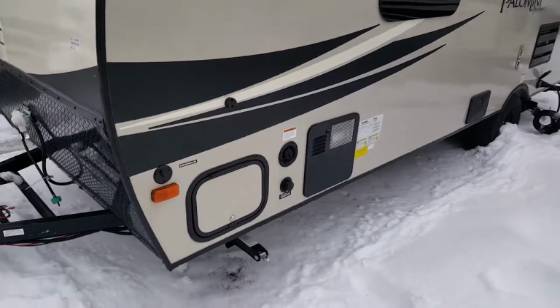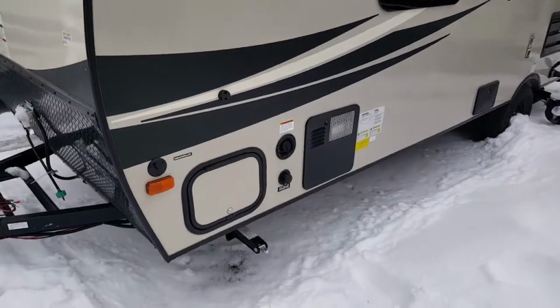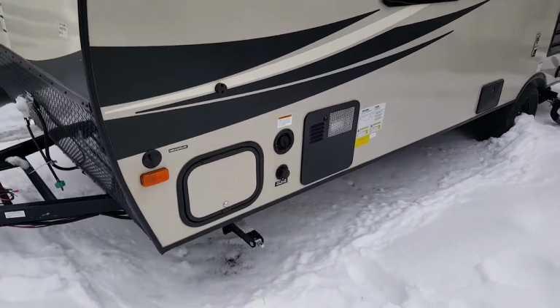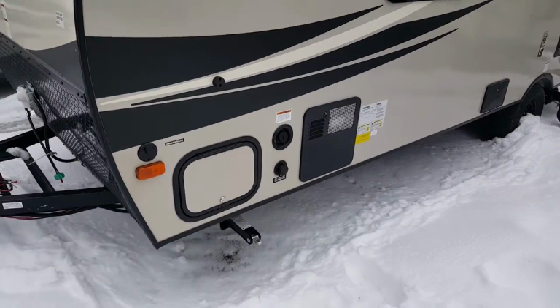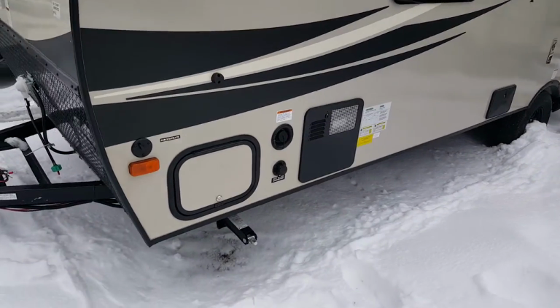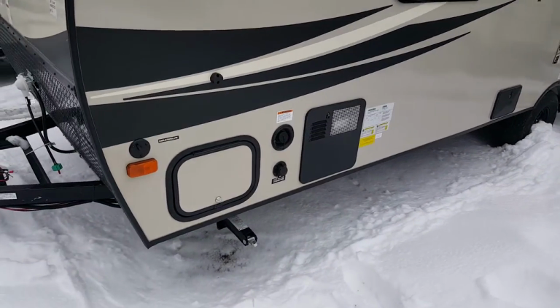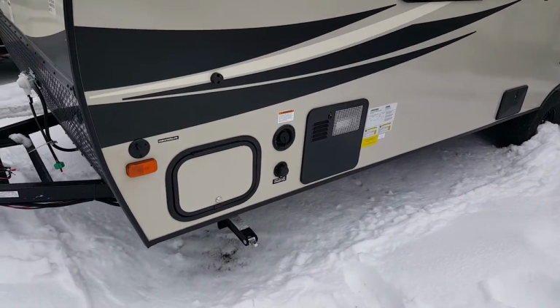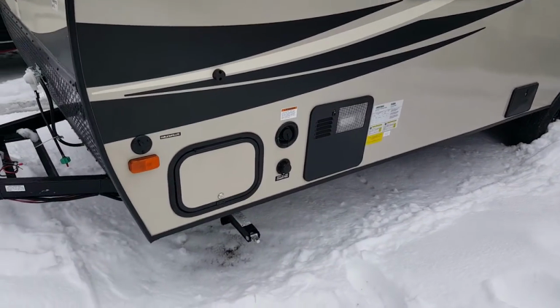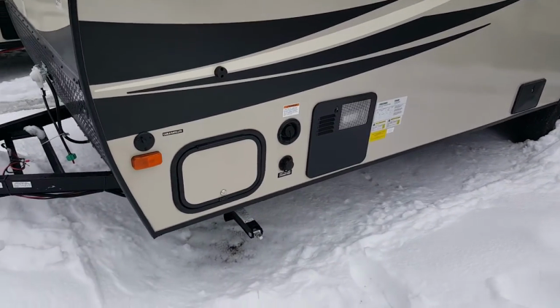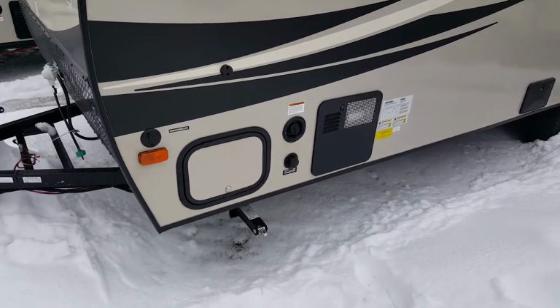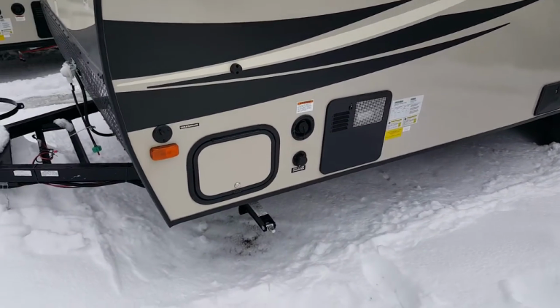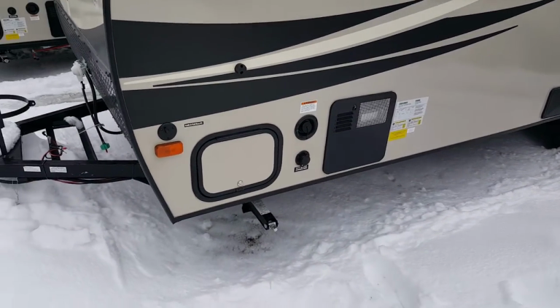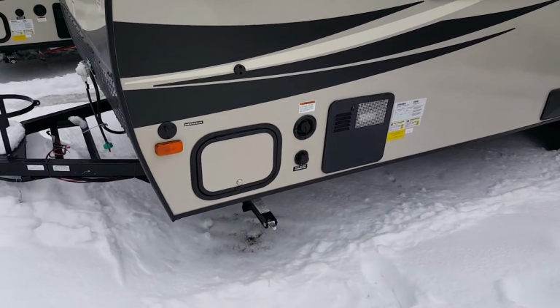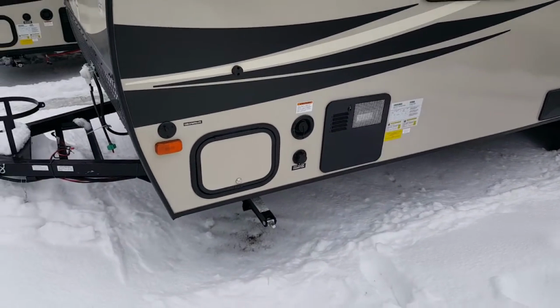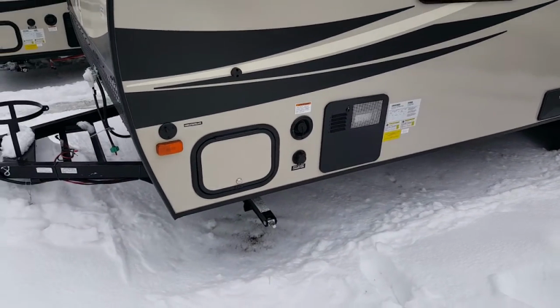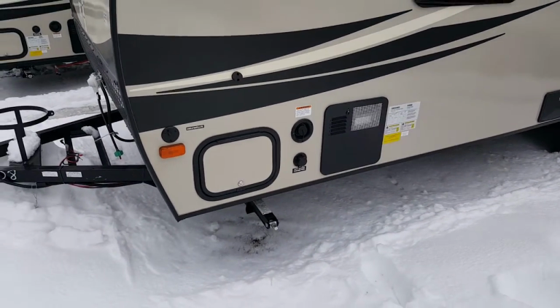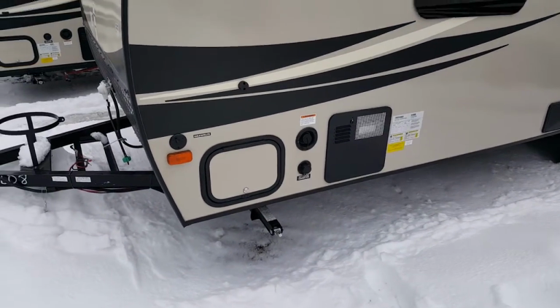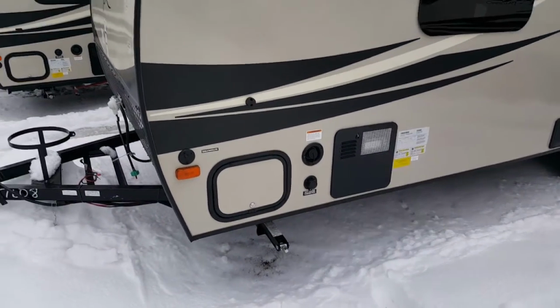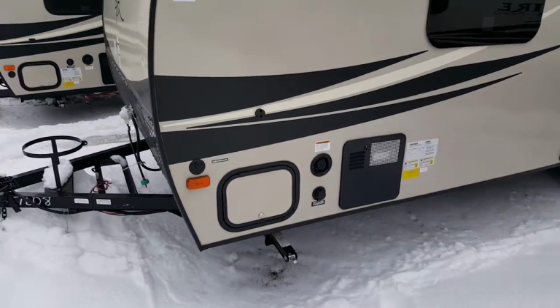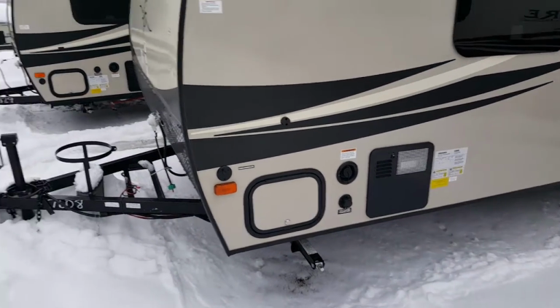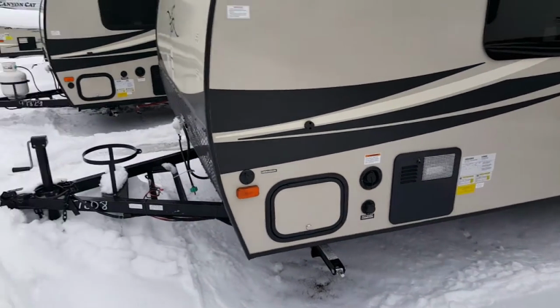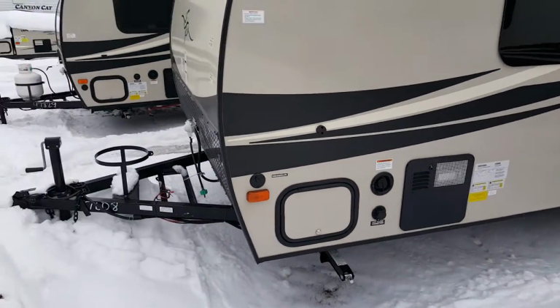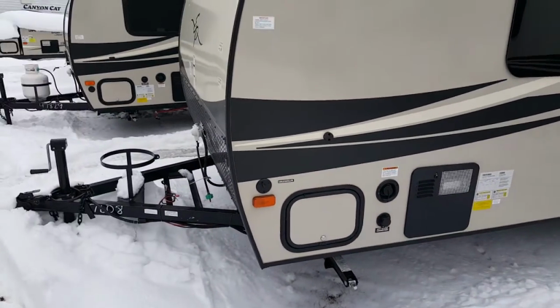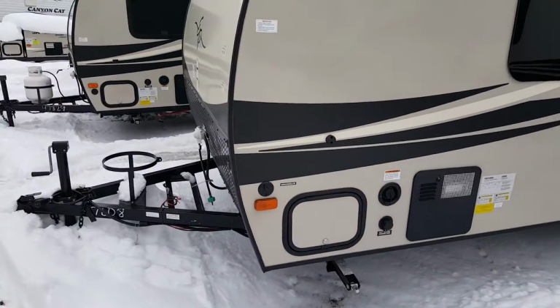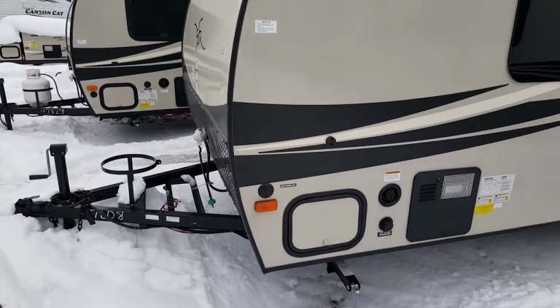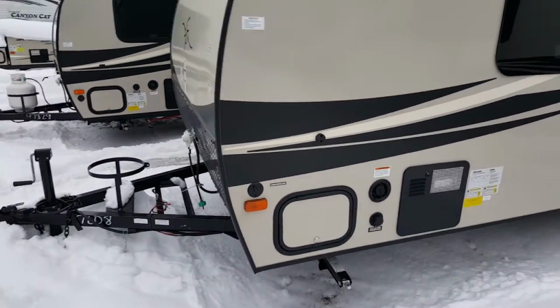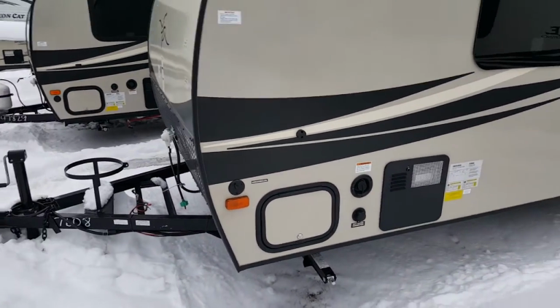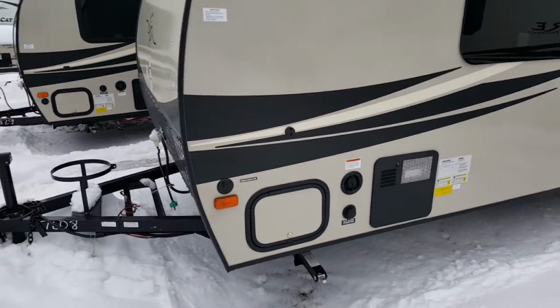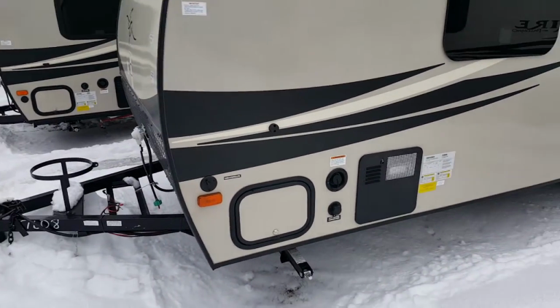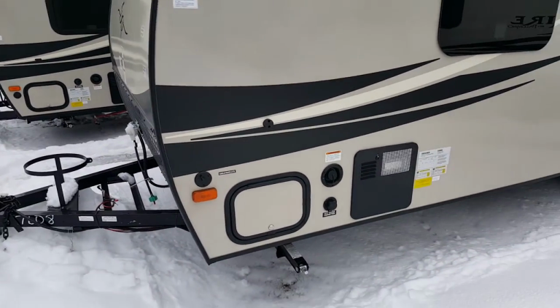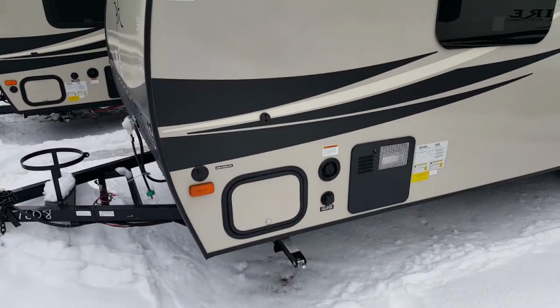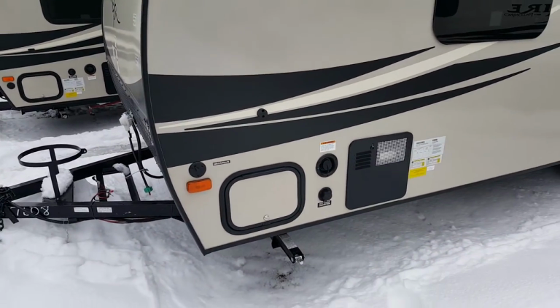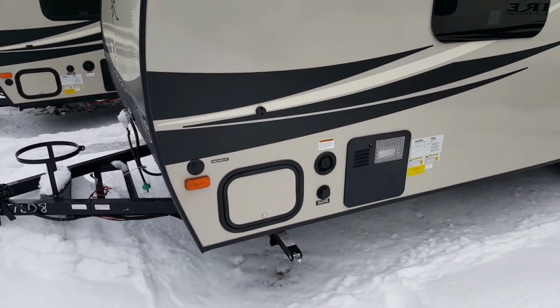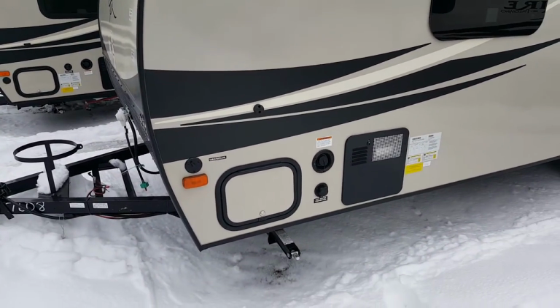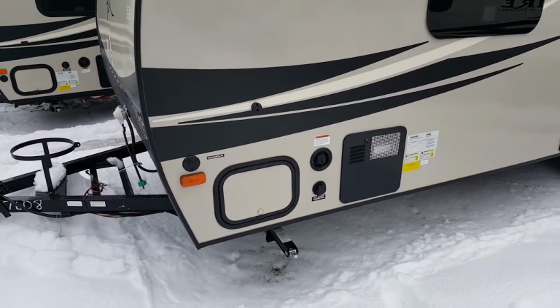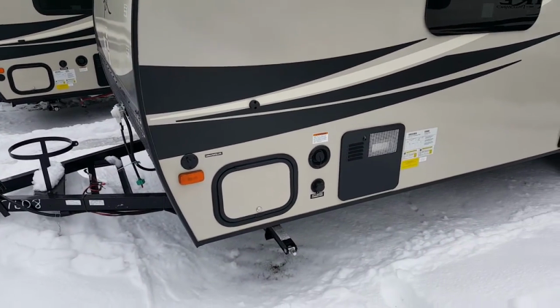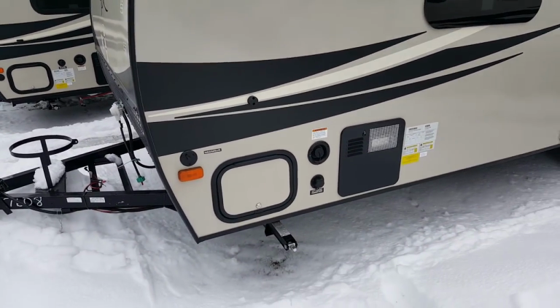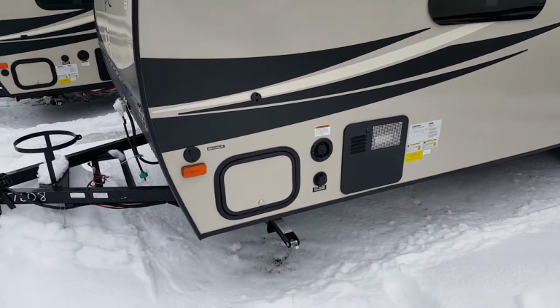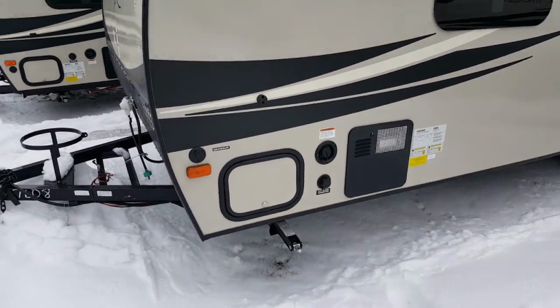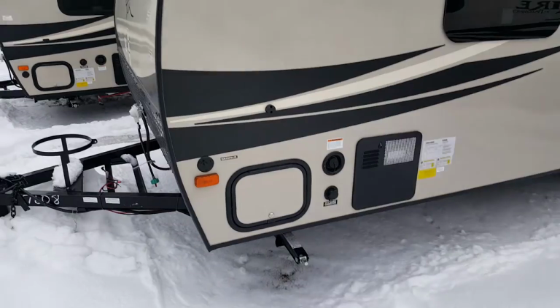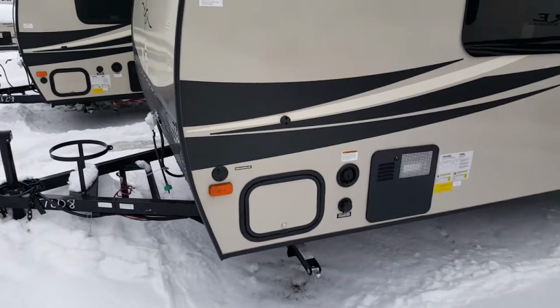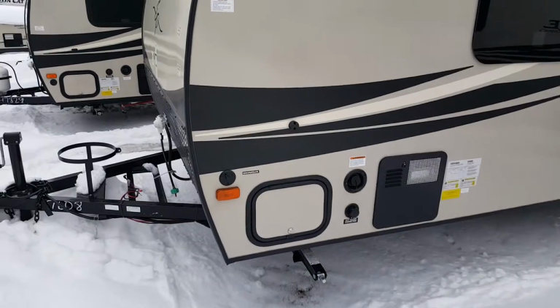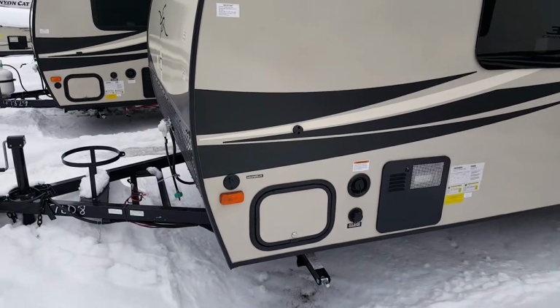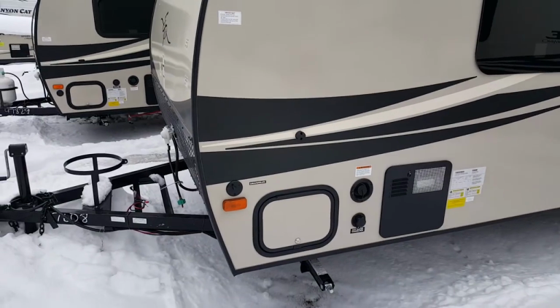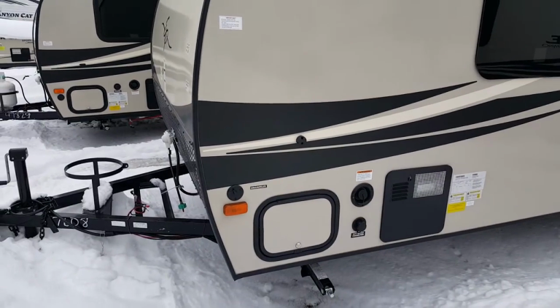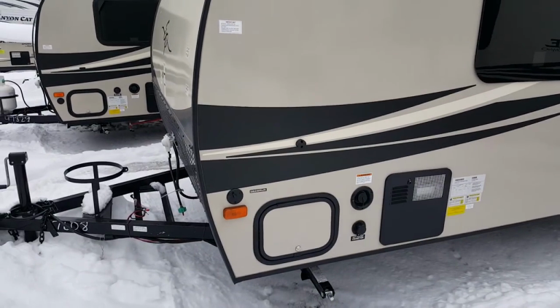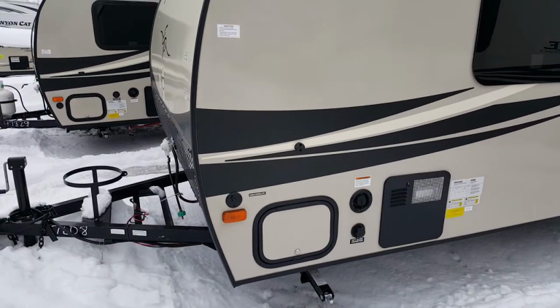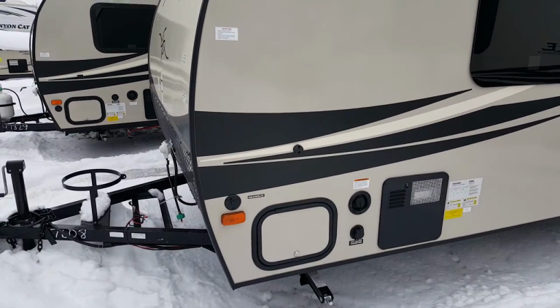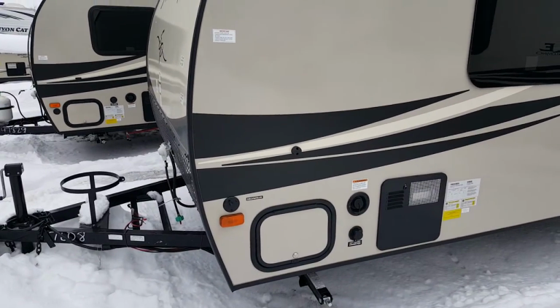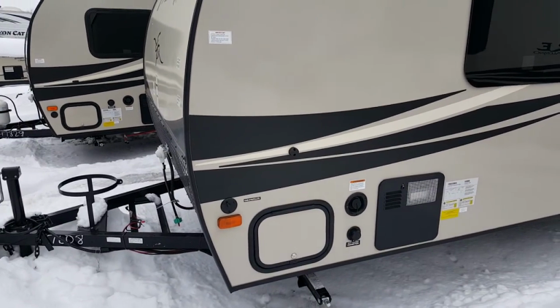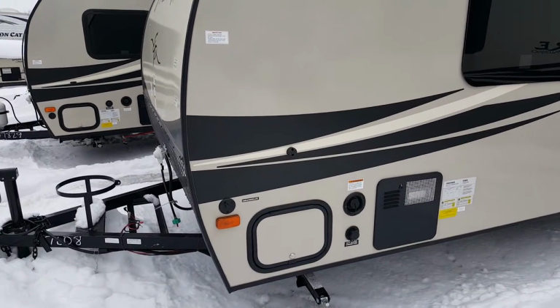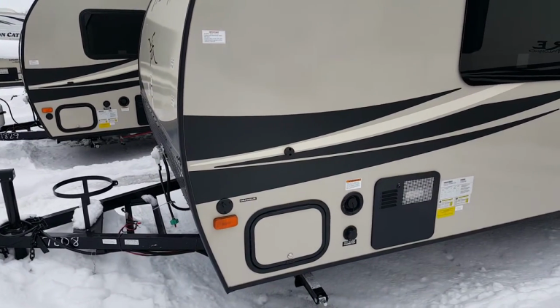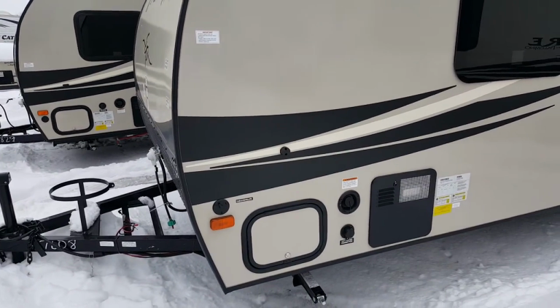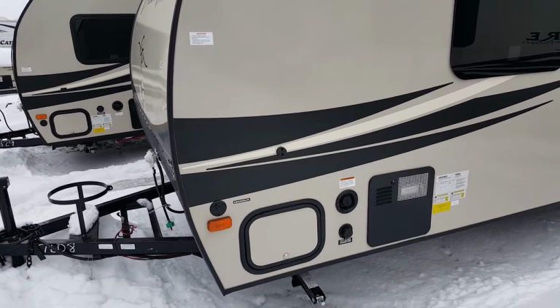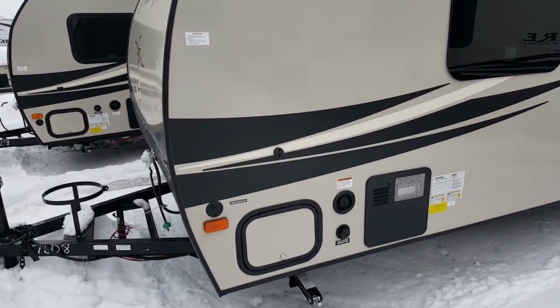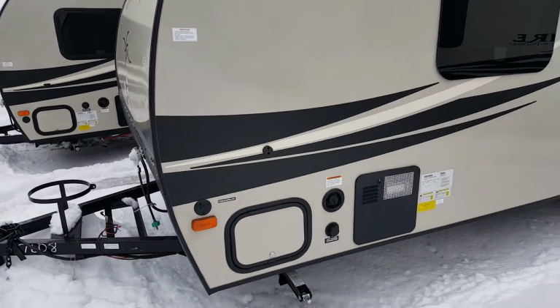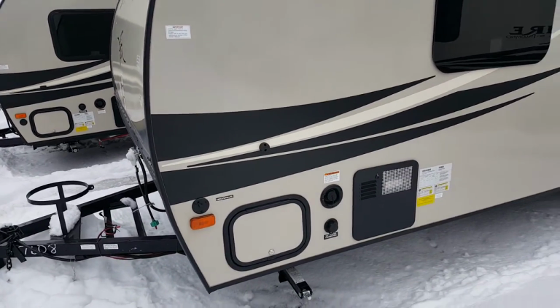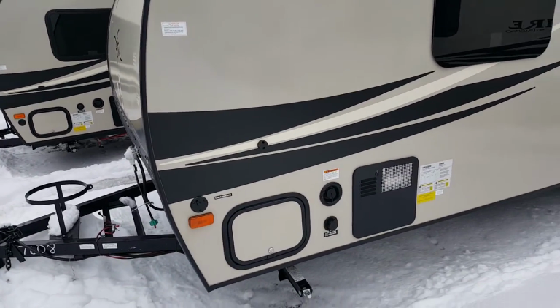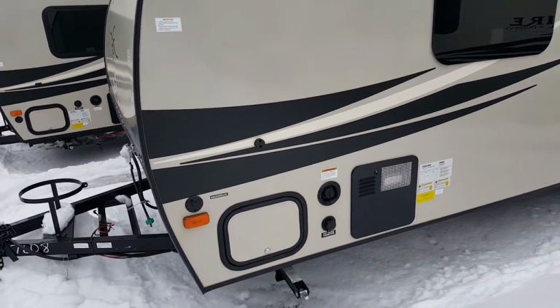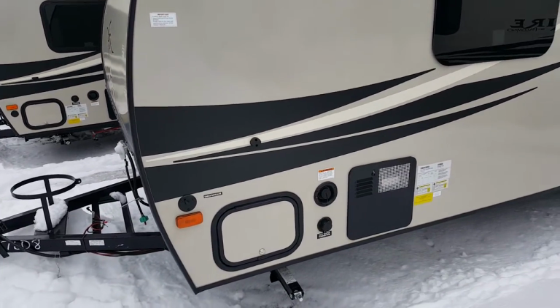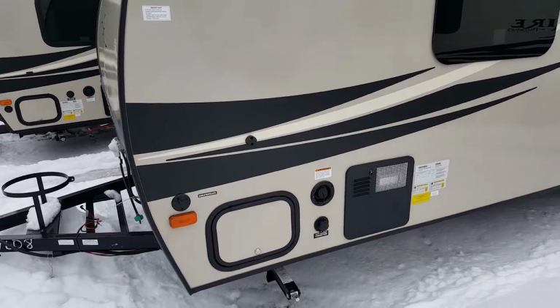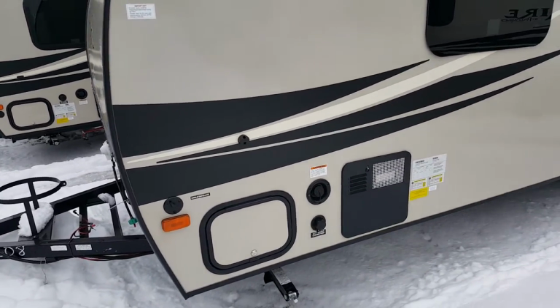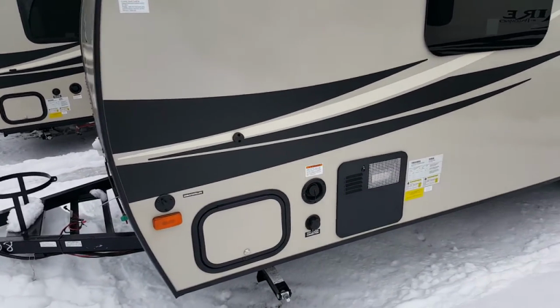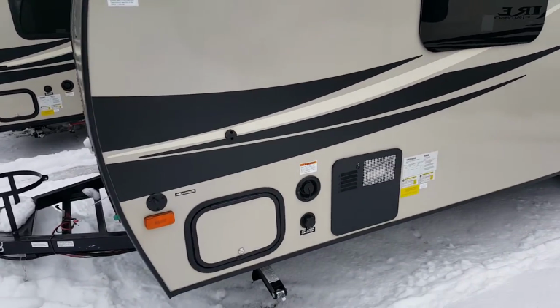You've got four stabilizer jacks, one on each corner. There is a front pass-through storage compartment that goes right through from one side to the other, and I'll show you that from the other side.